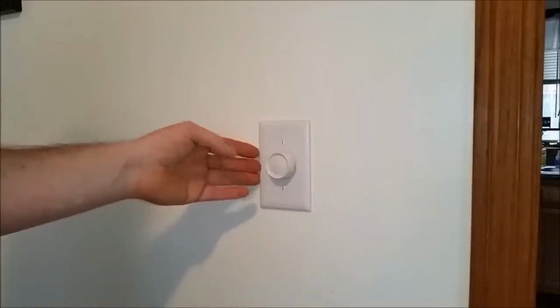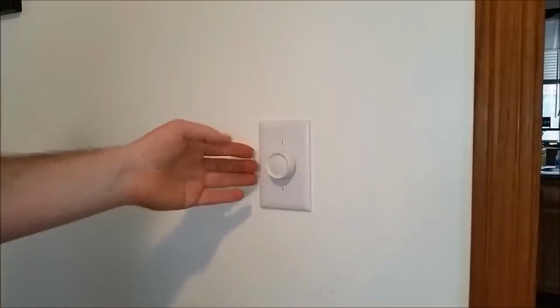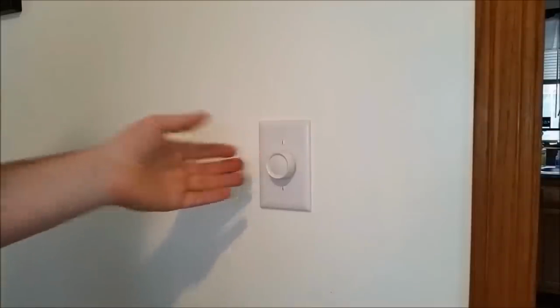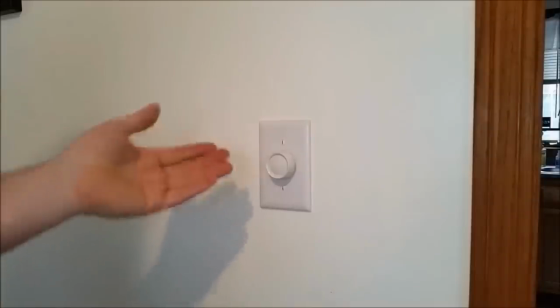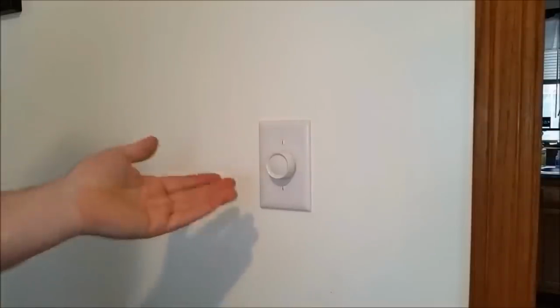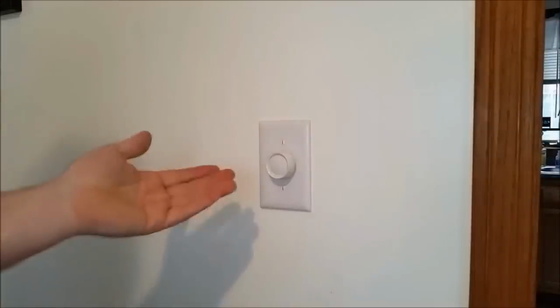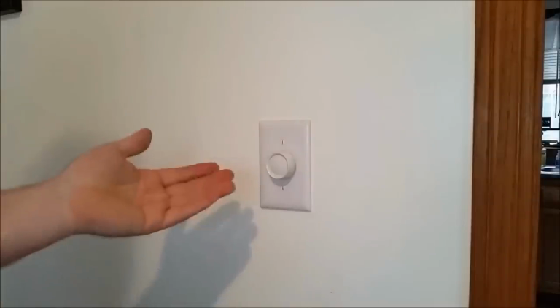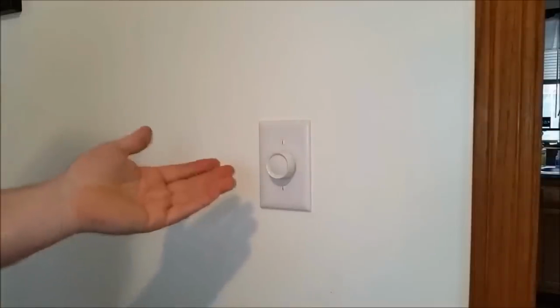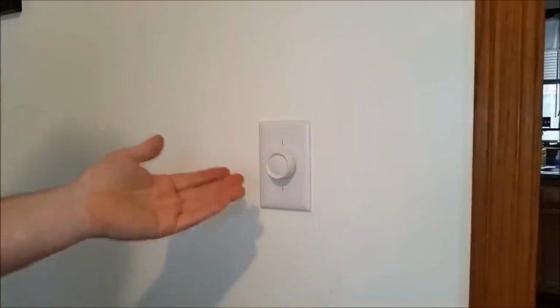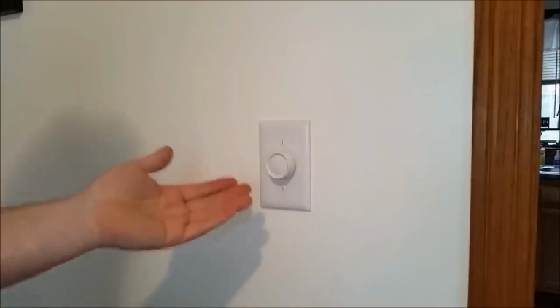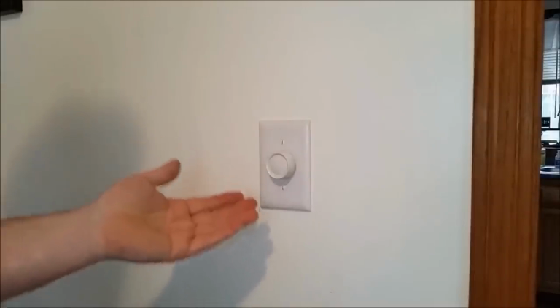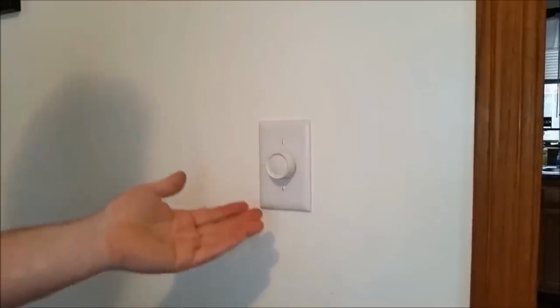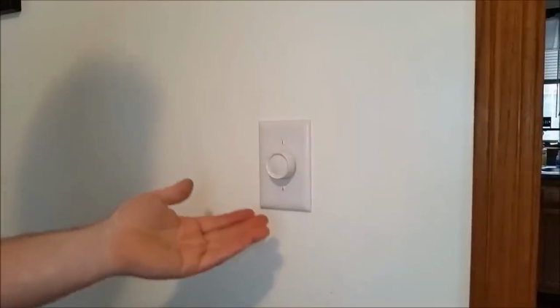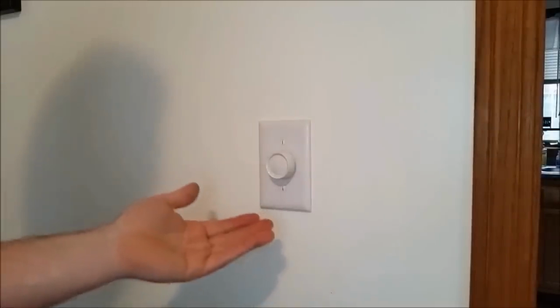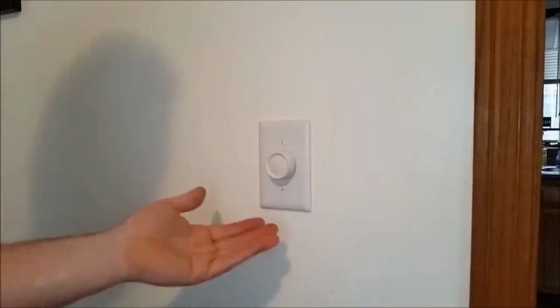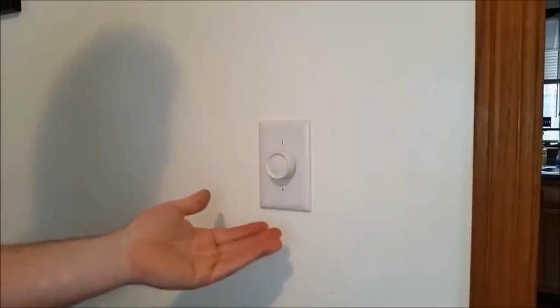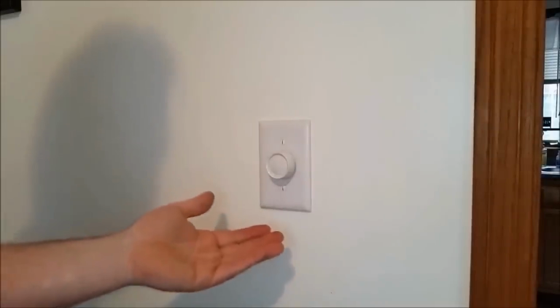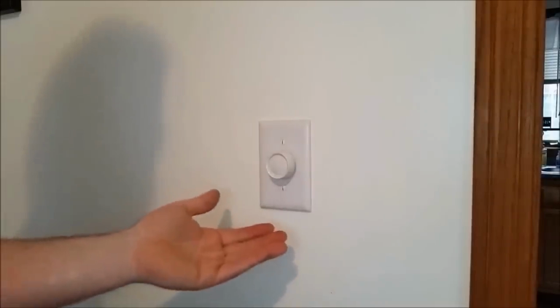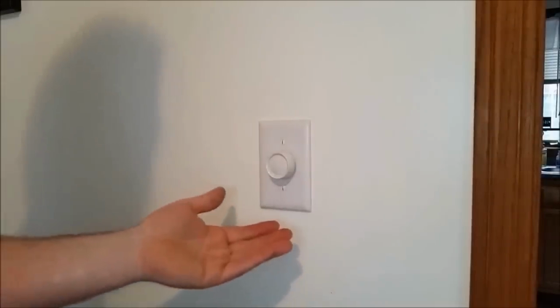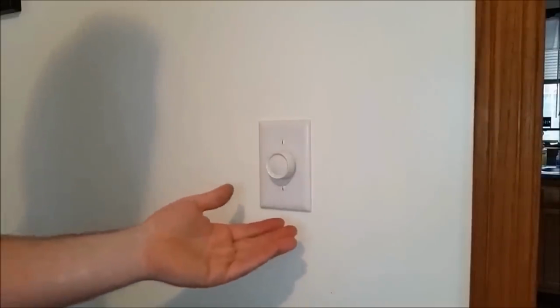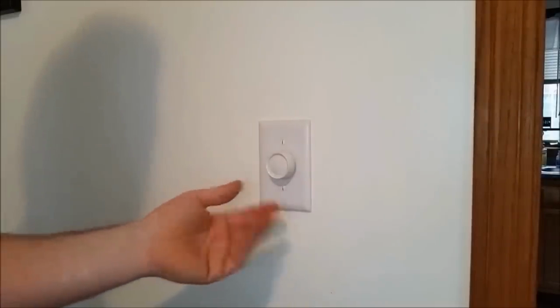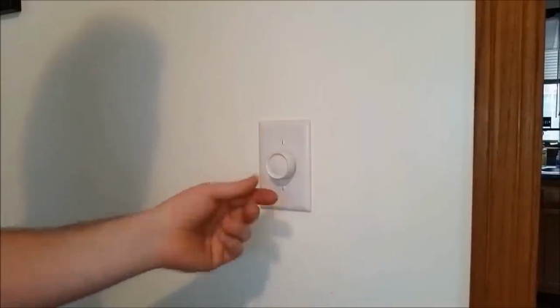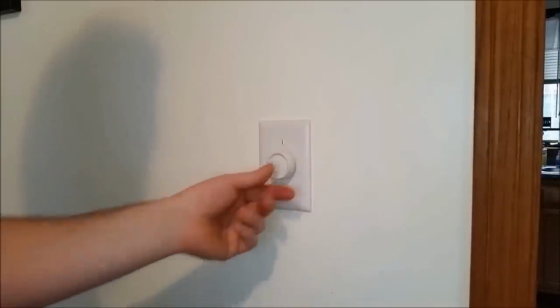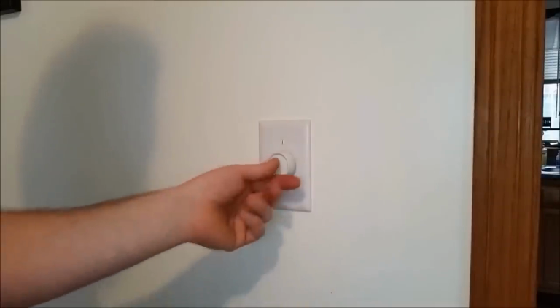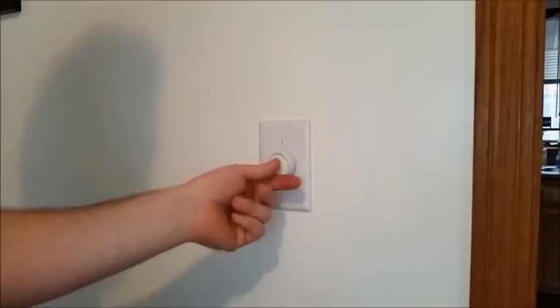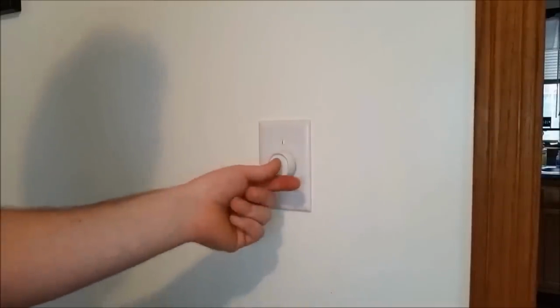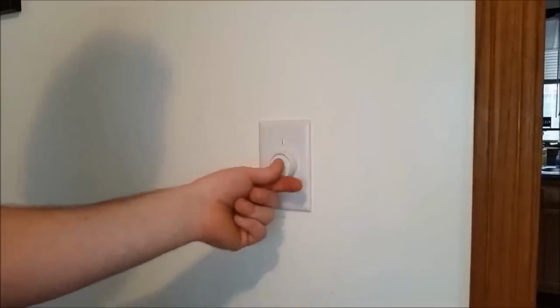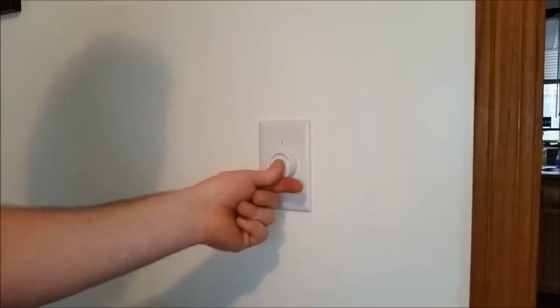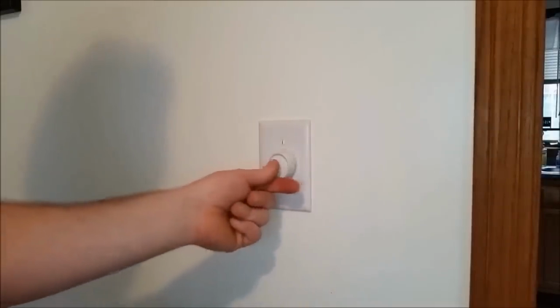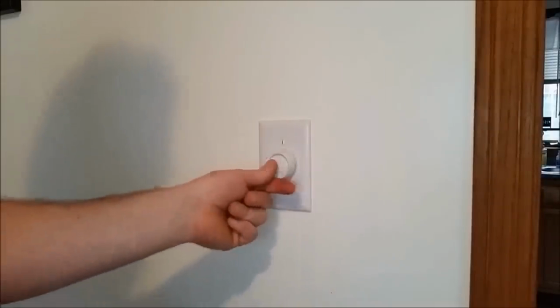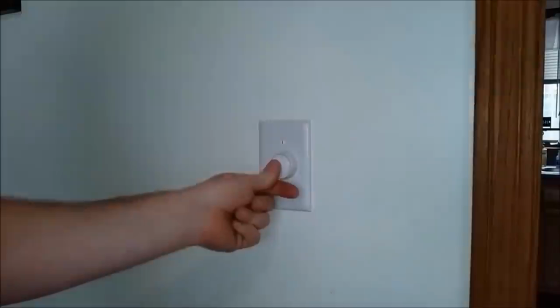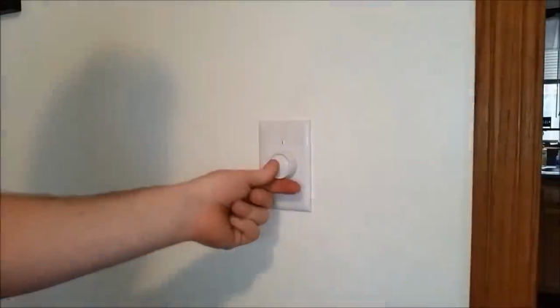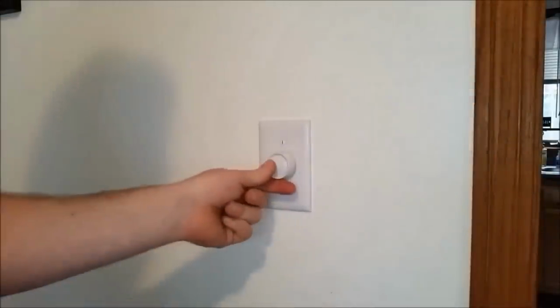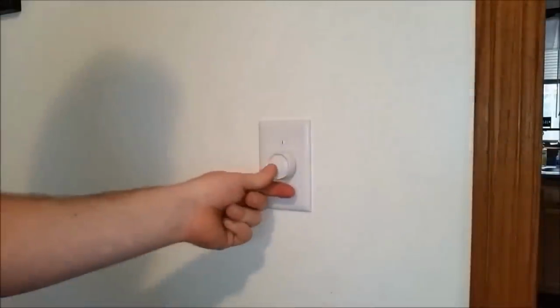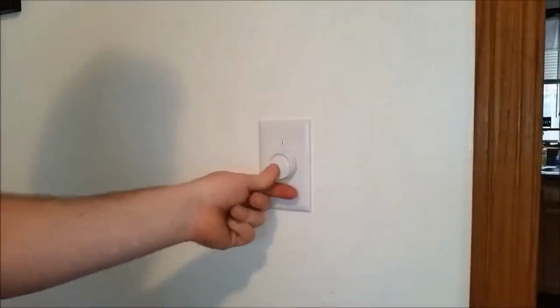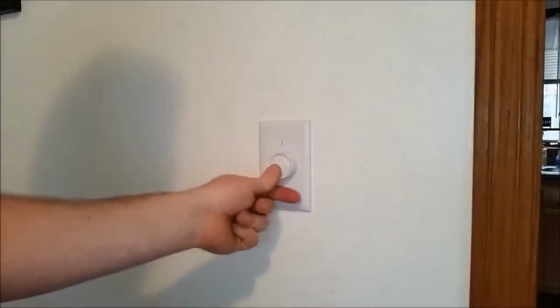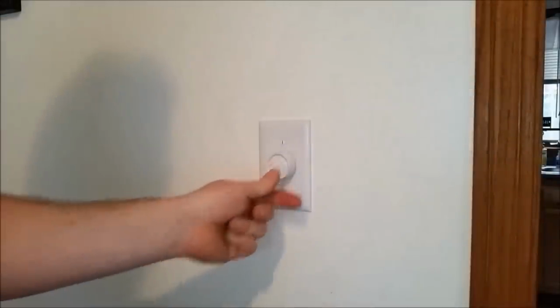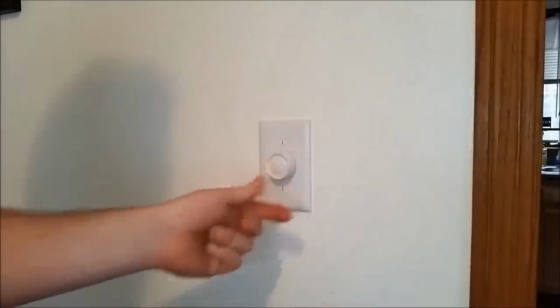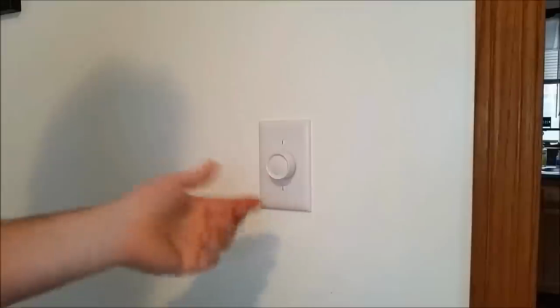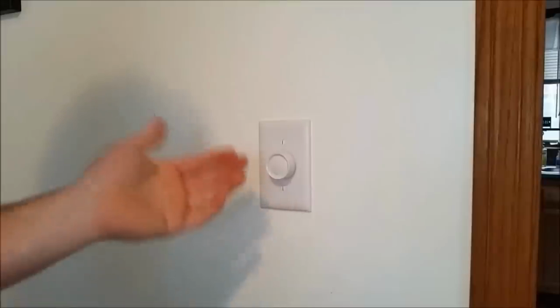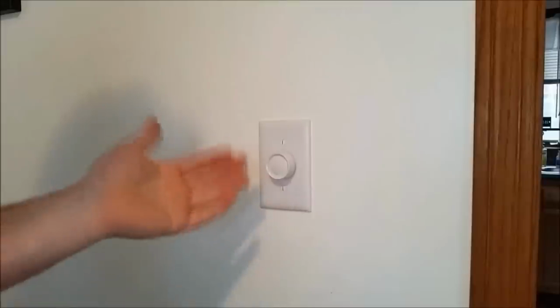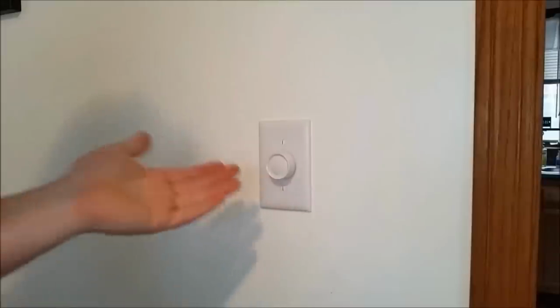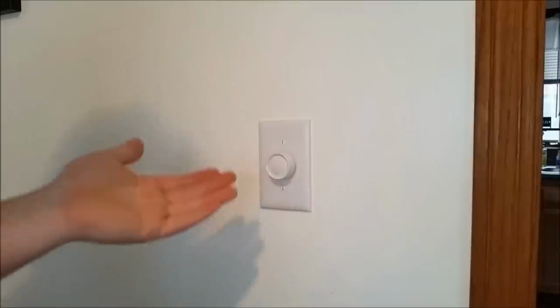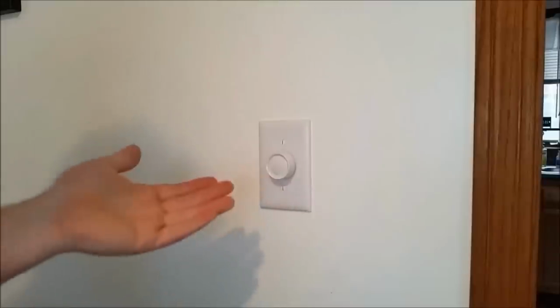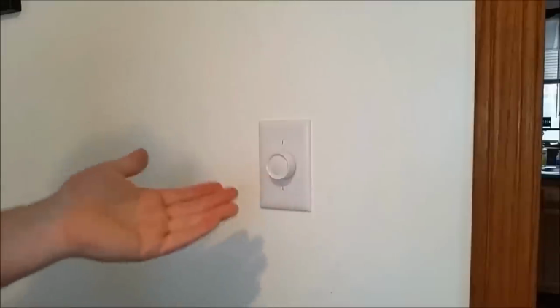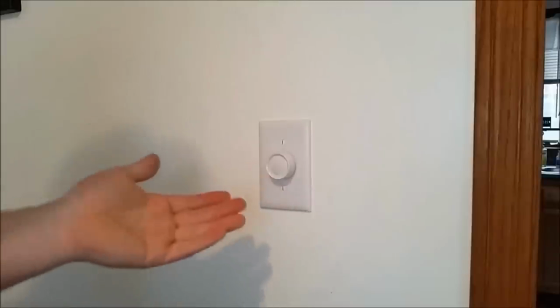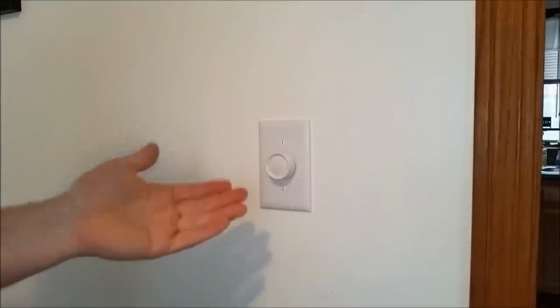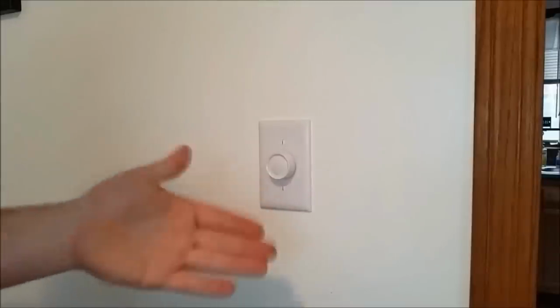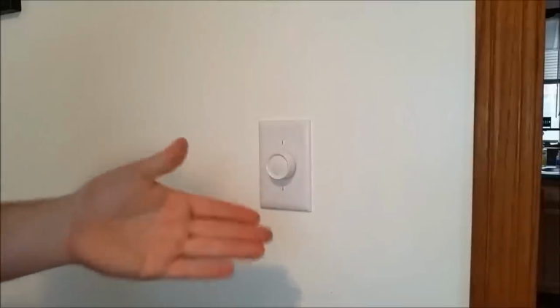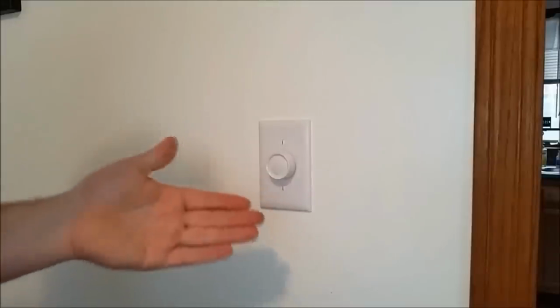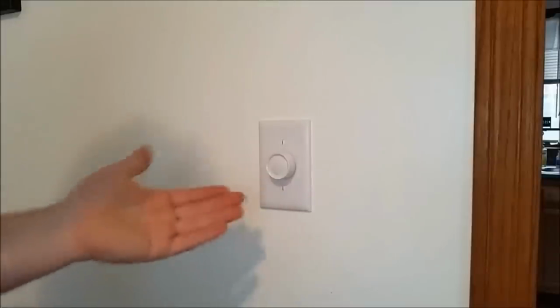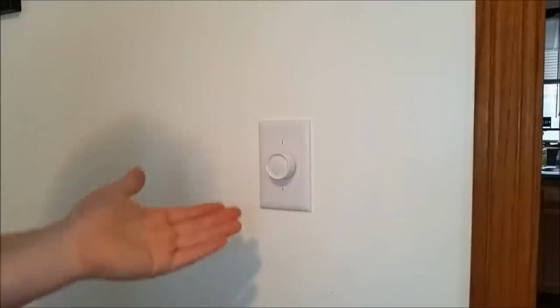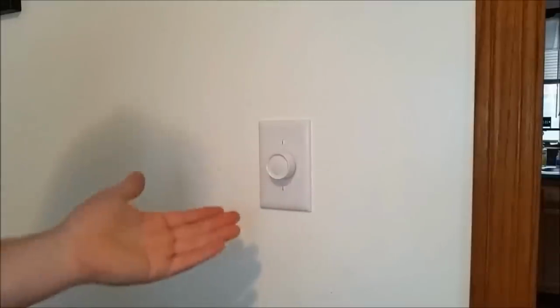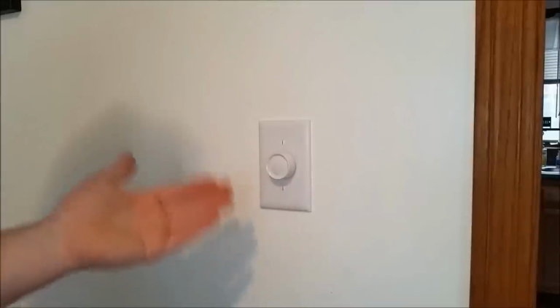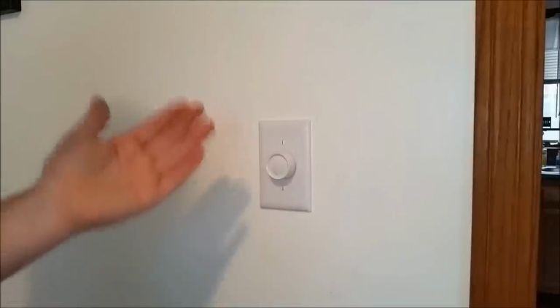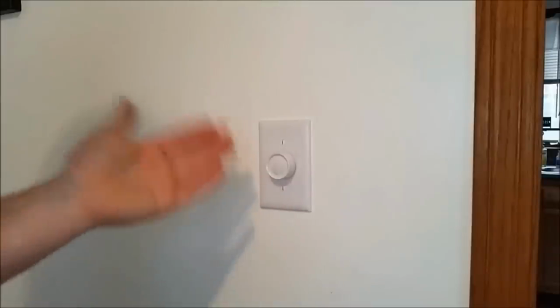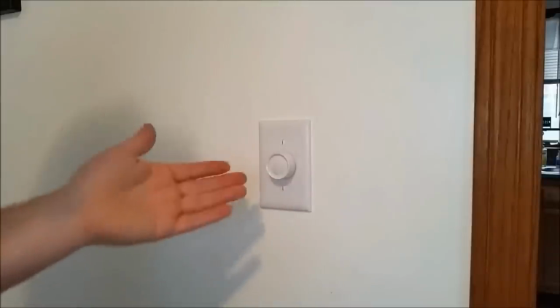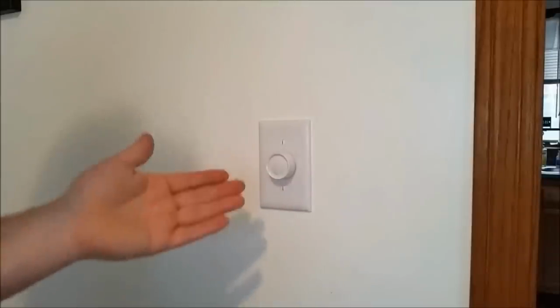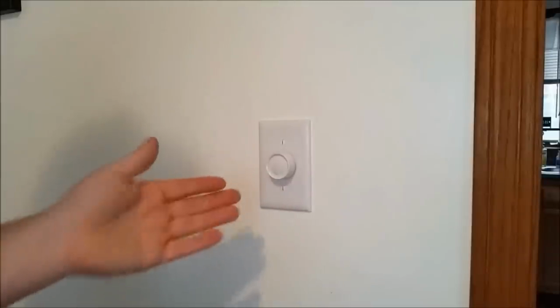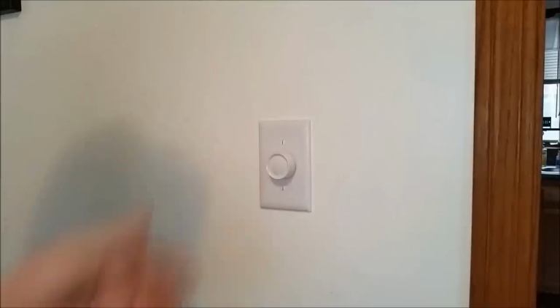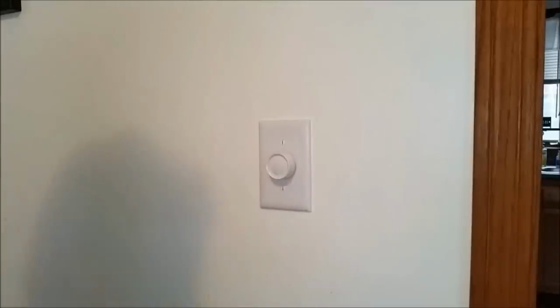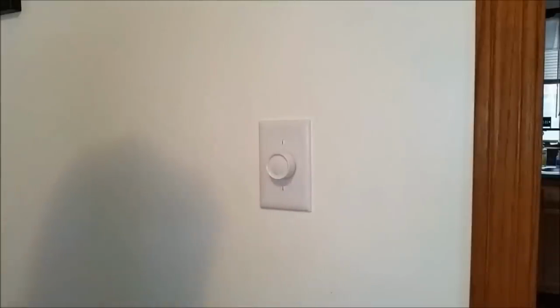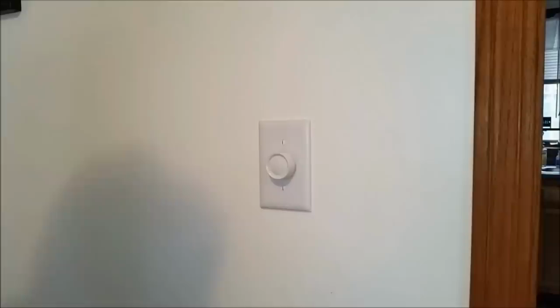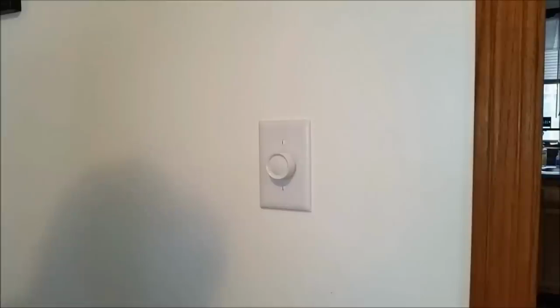This is your standard rotary dimmer switch. It has the on-off function here, which works and doesn't work sometimes, so that's why we're replacing it.